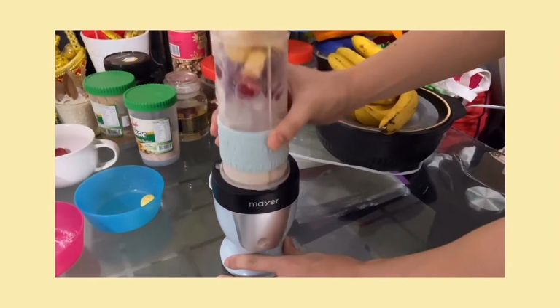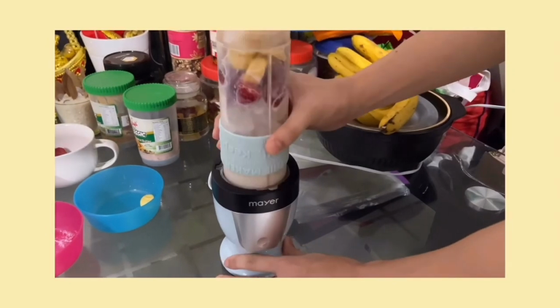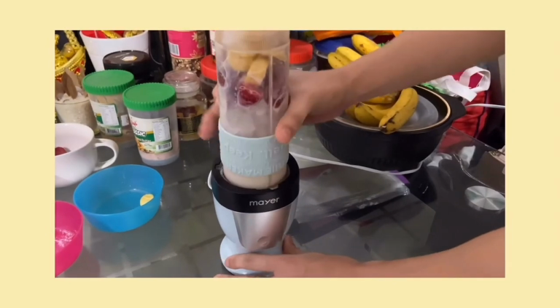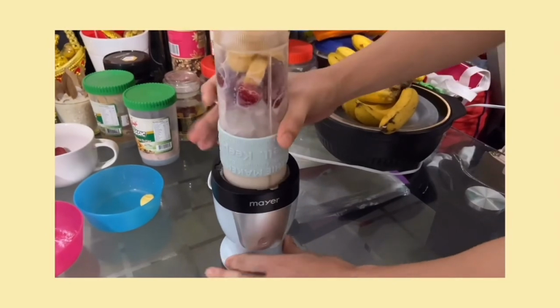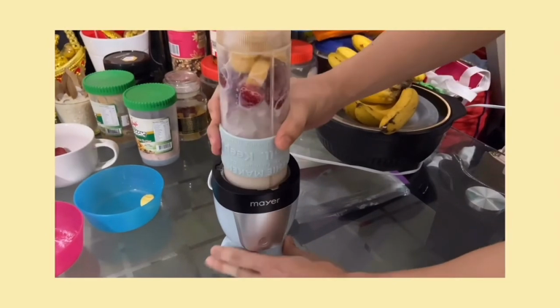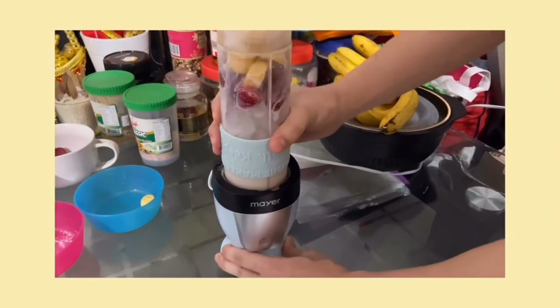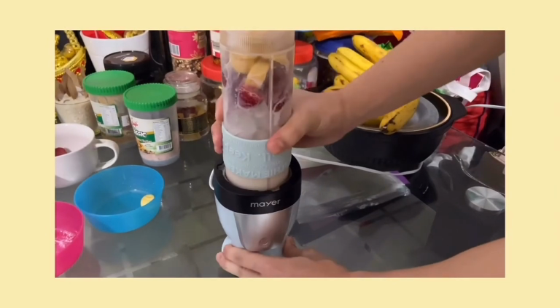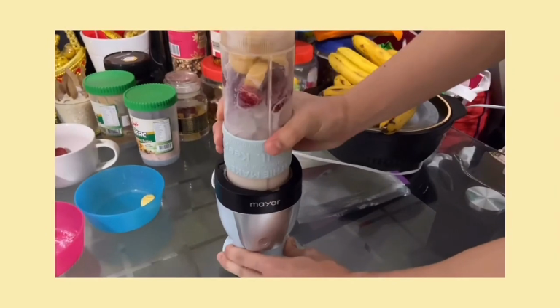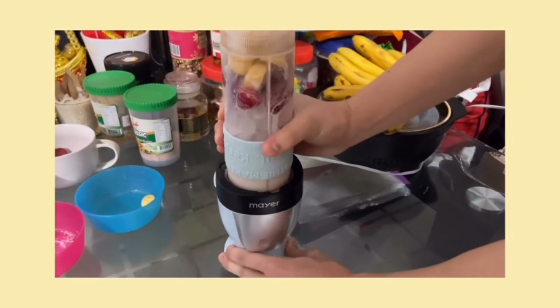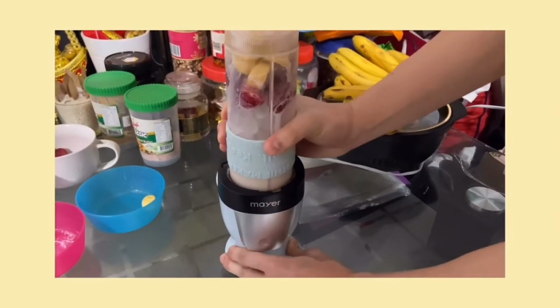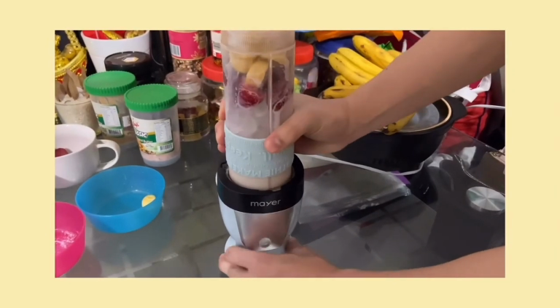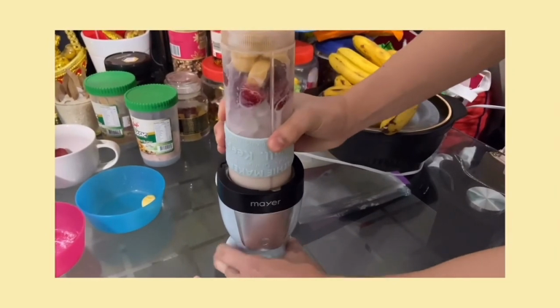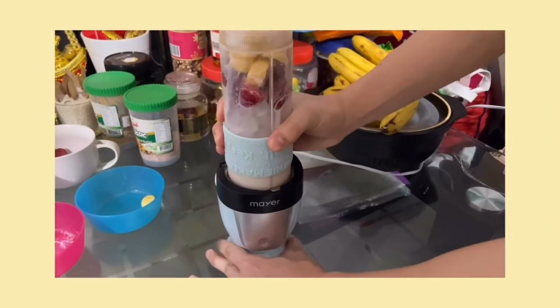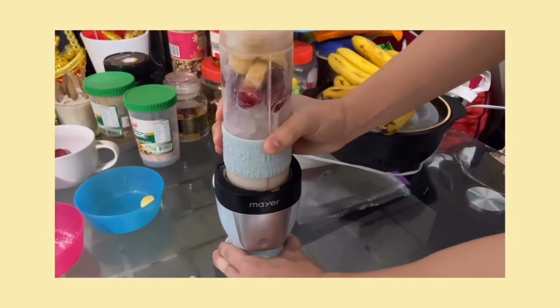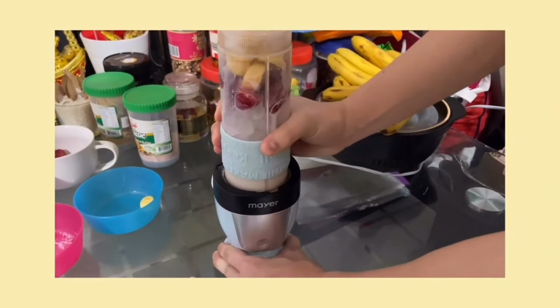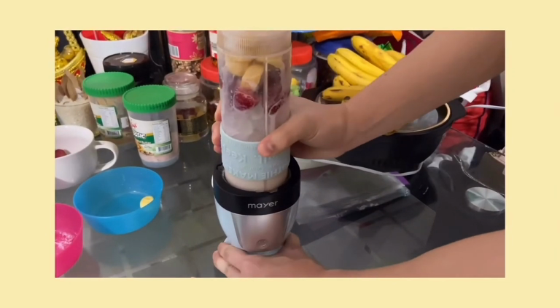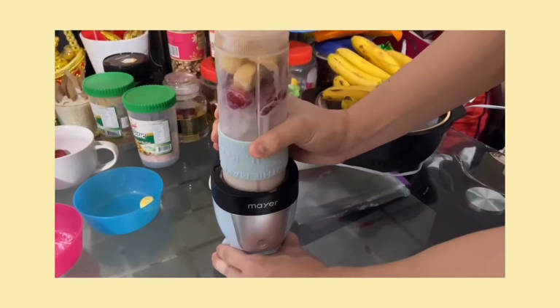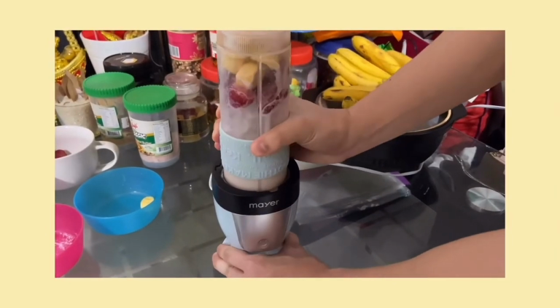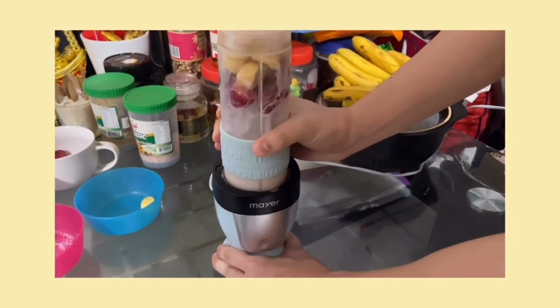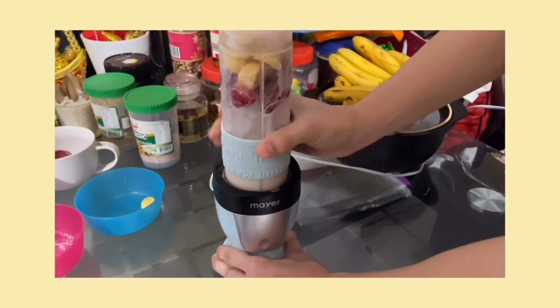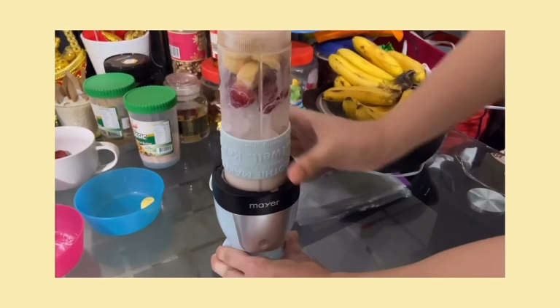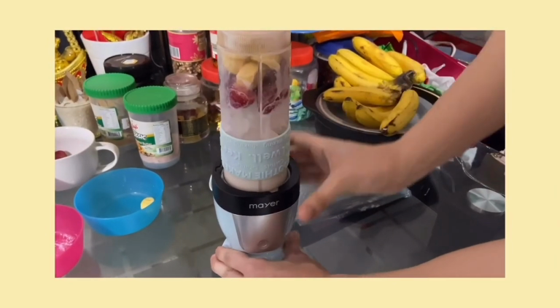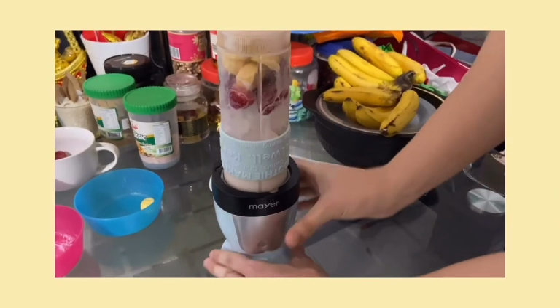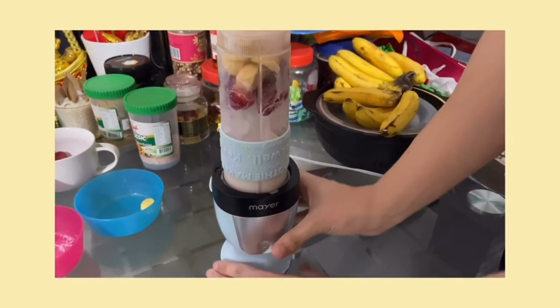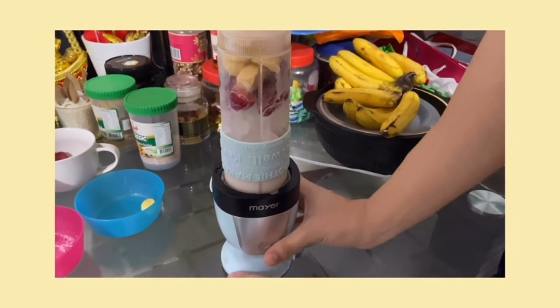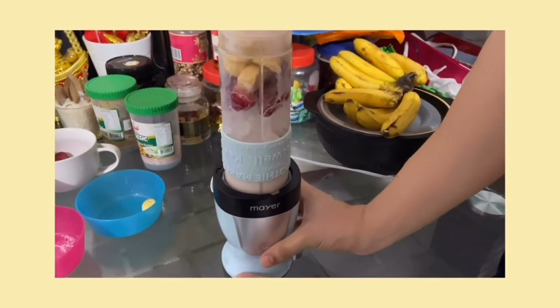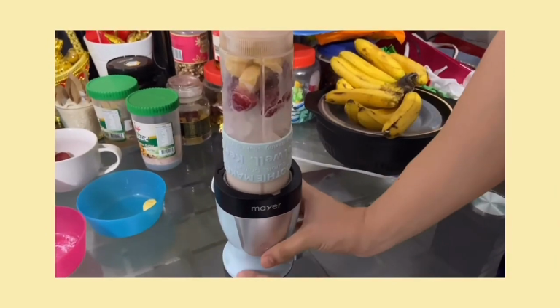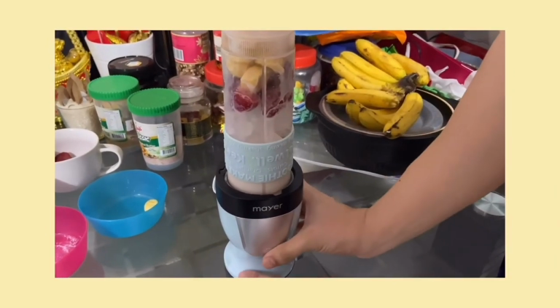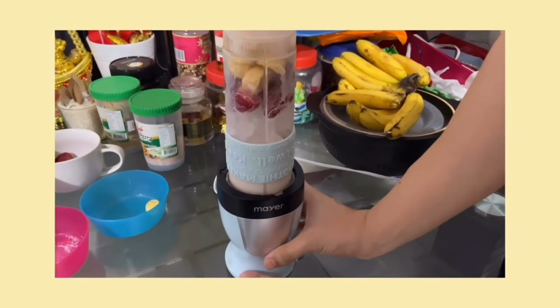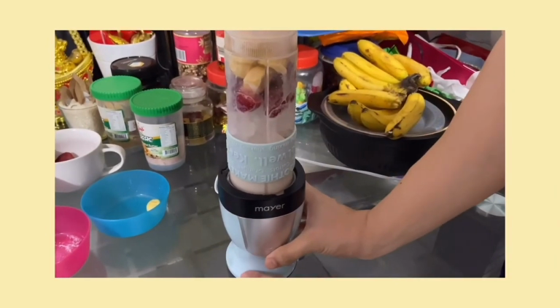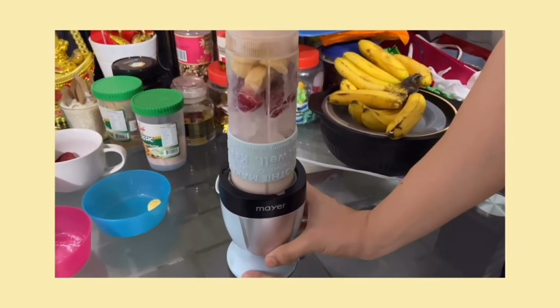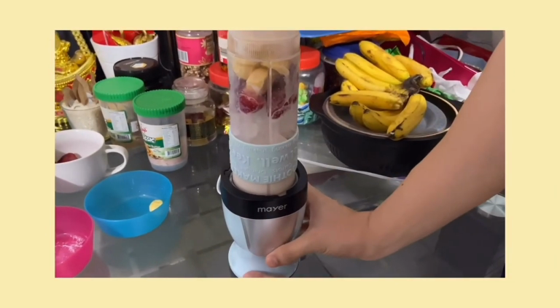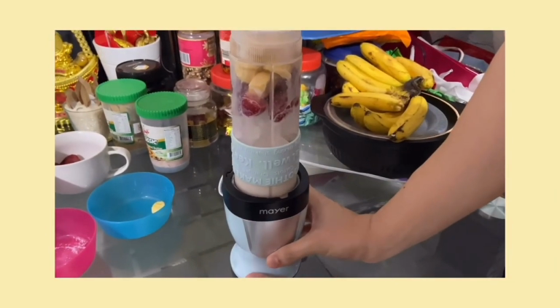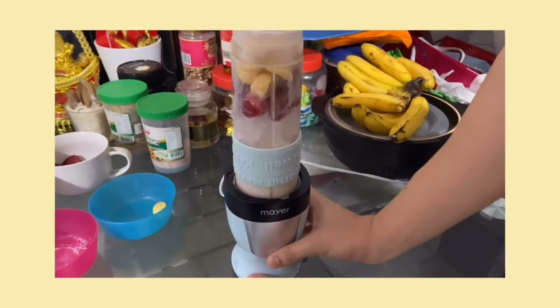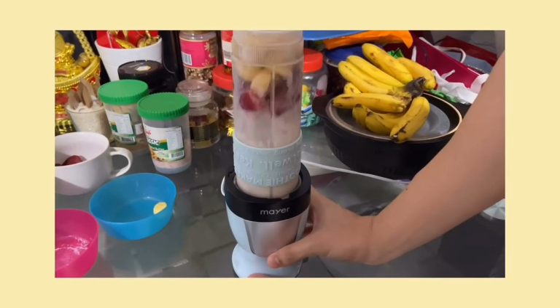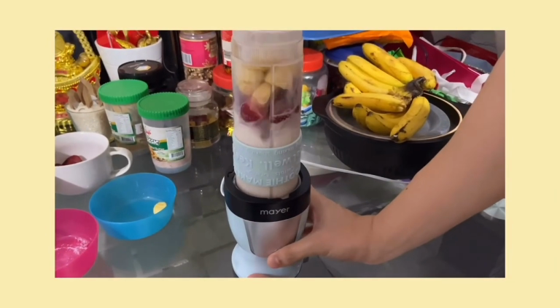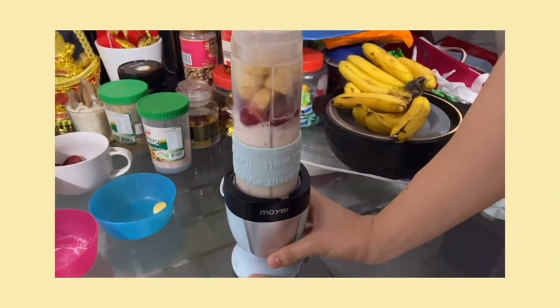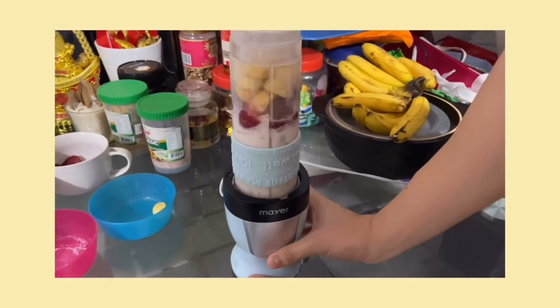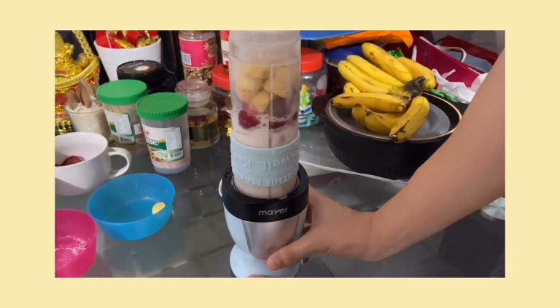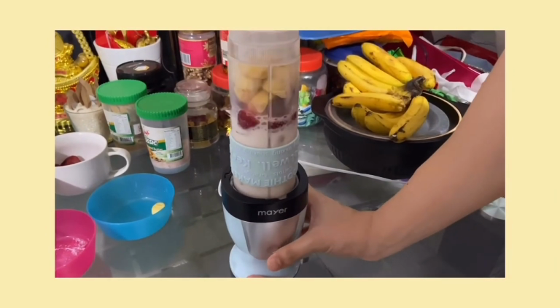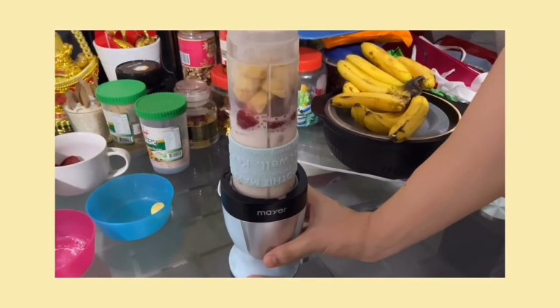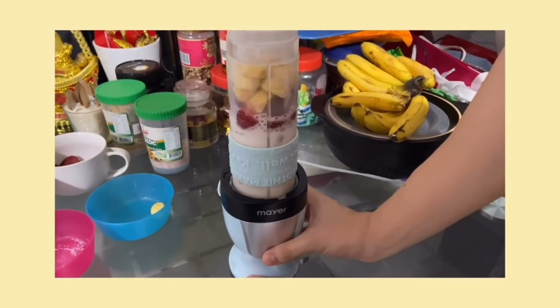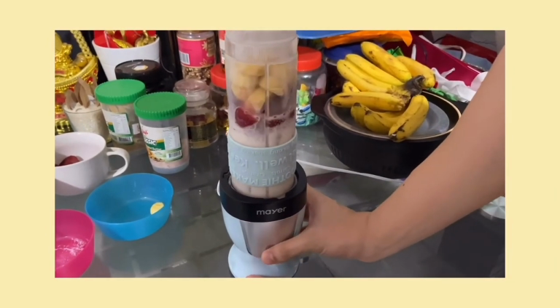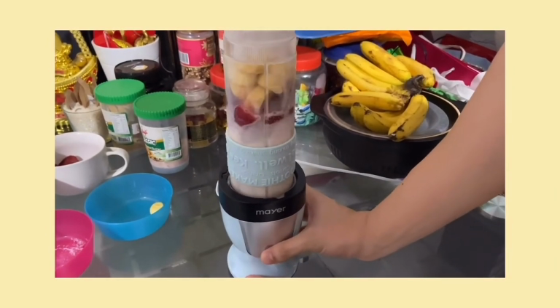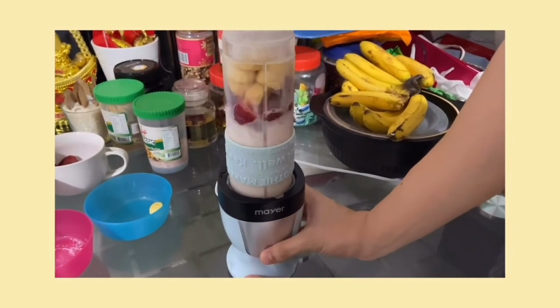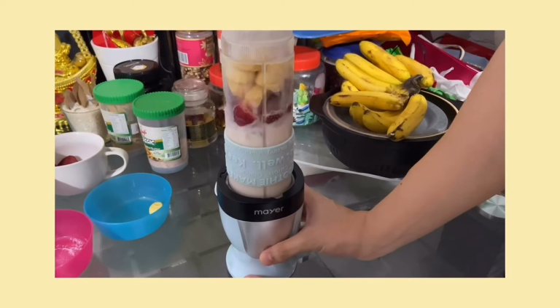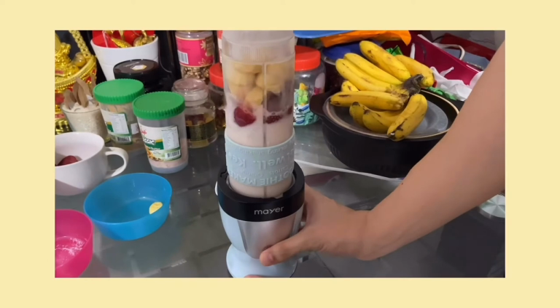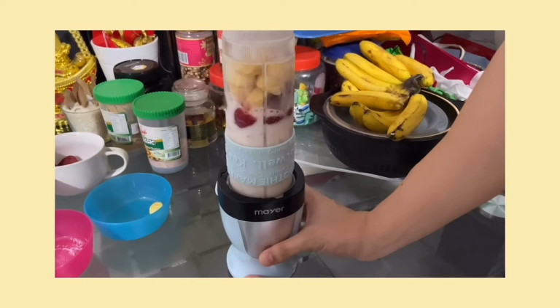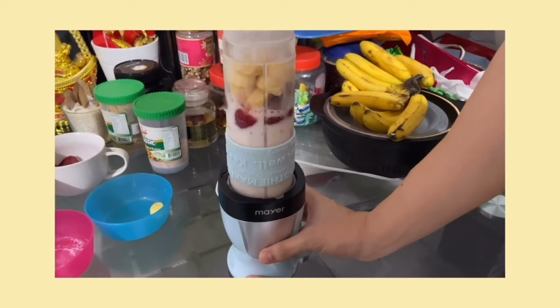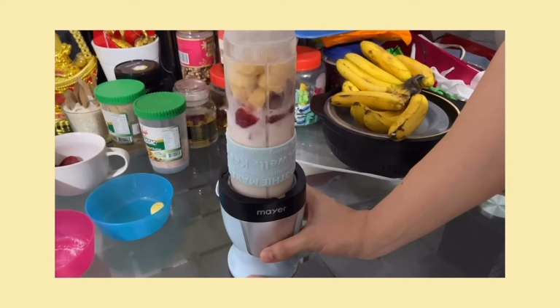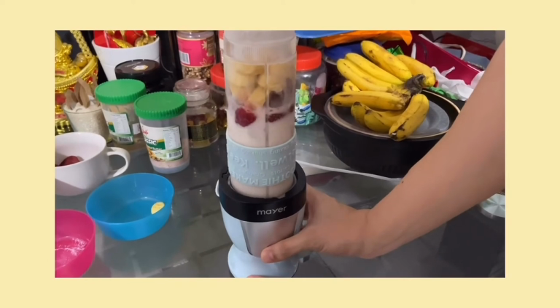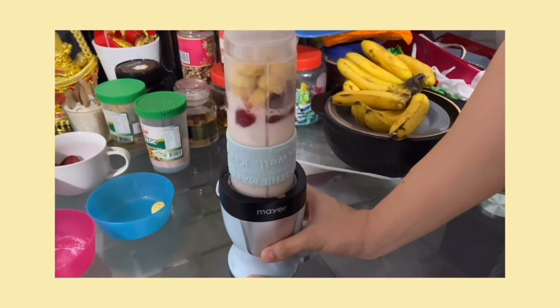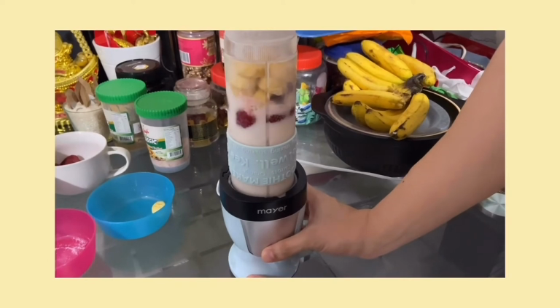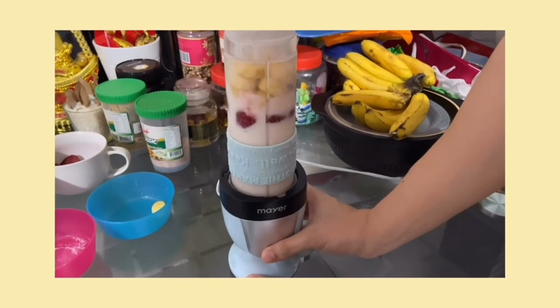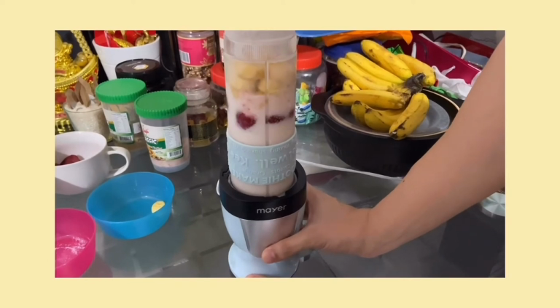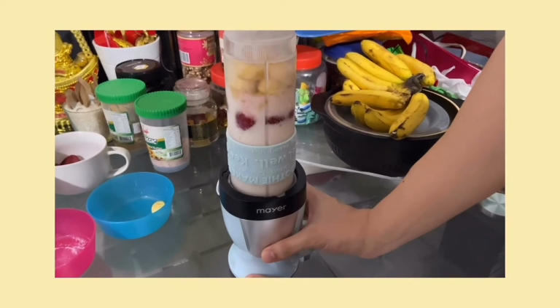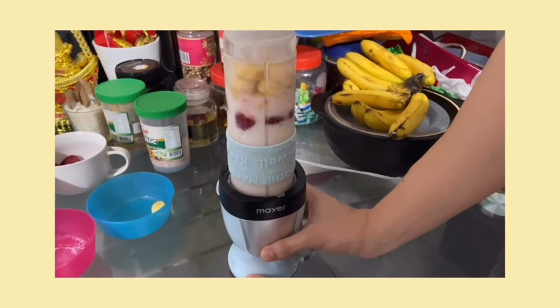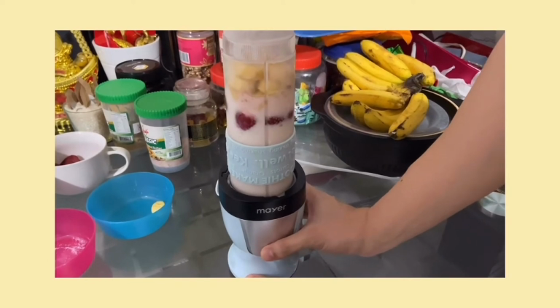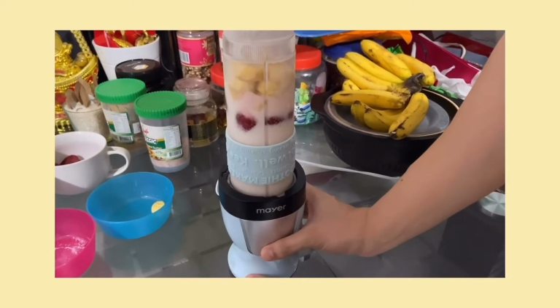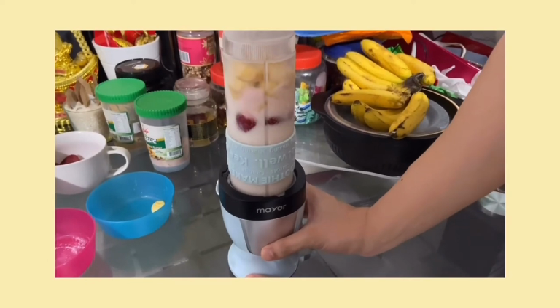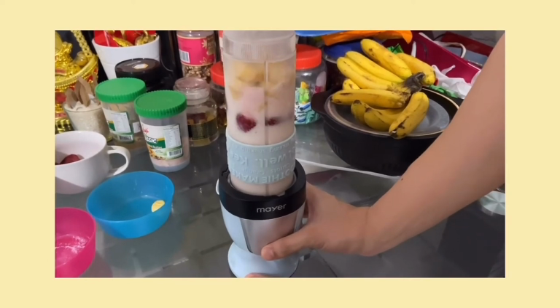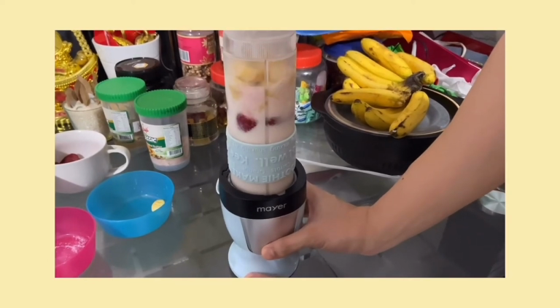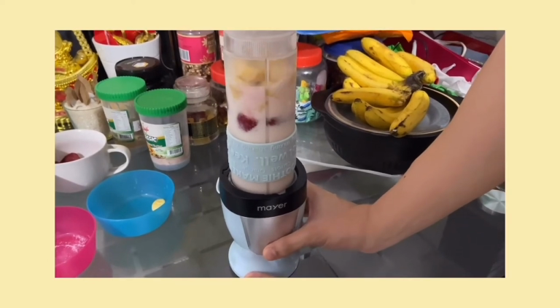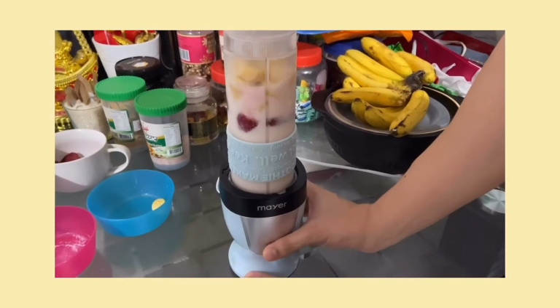And now we're going to blend it all together.